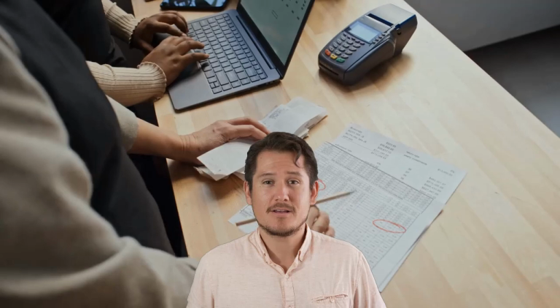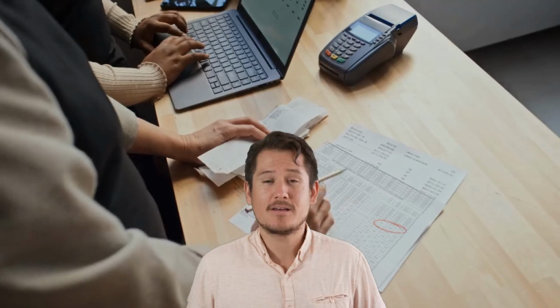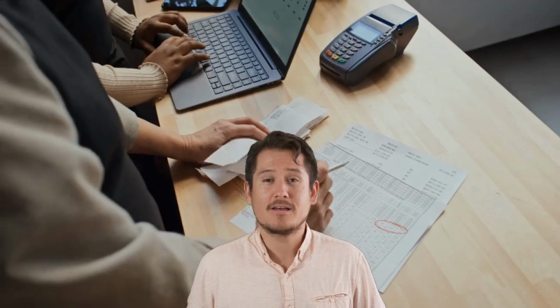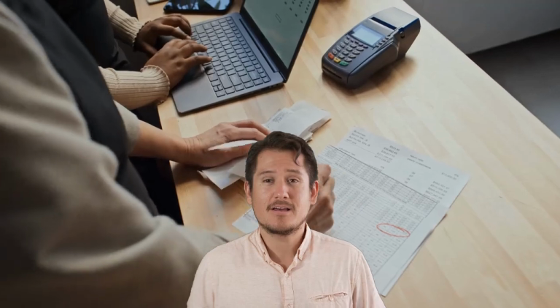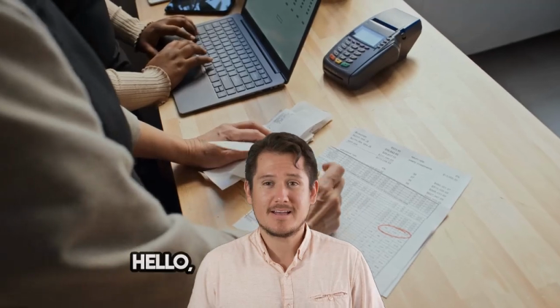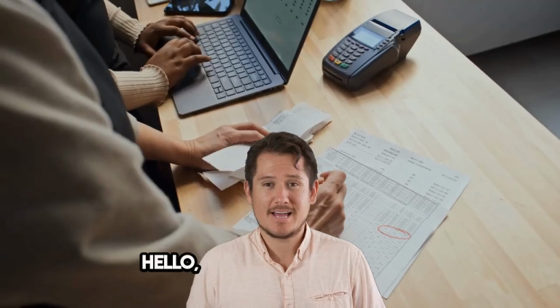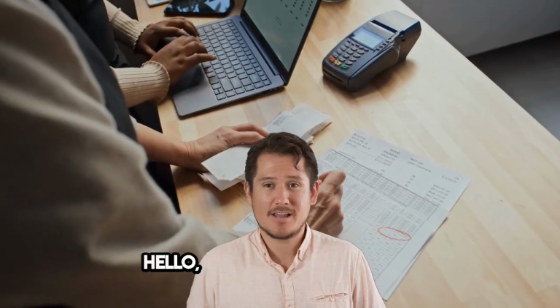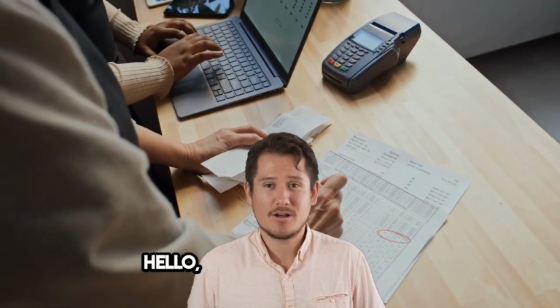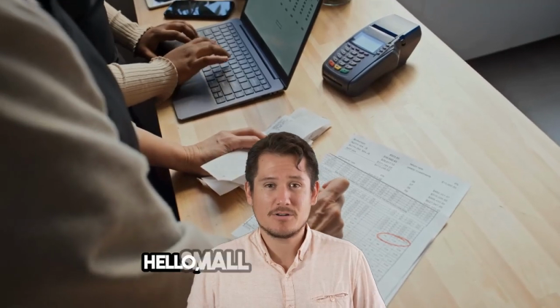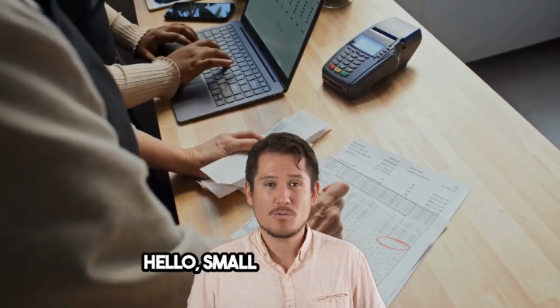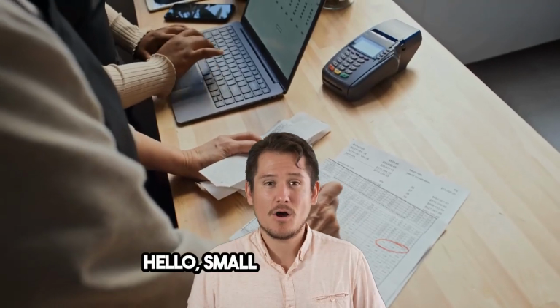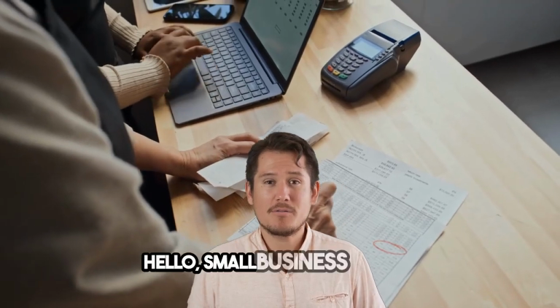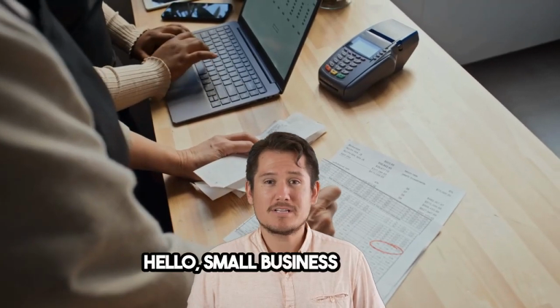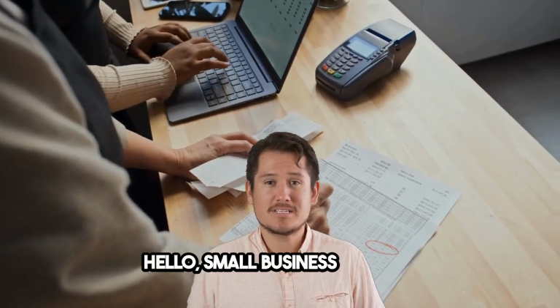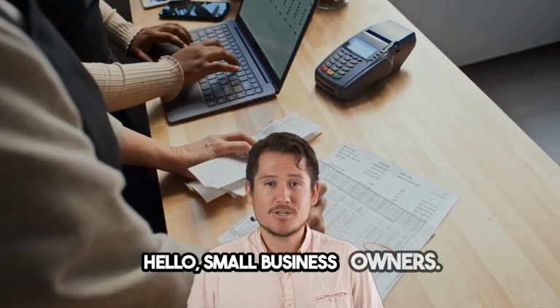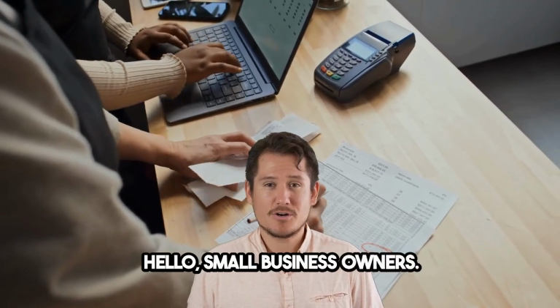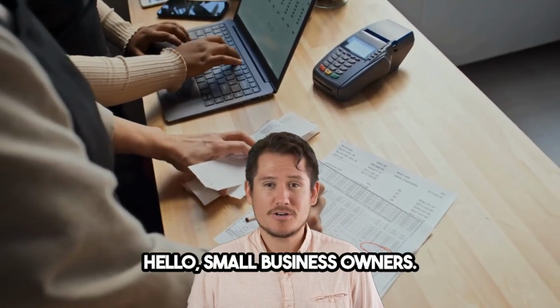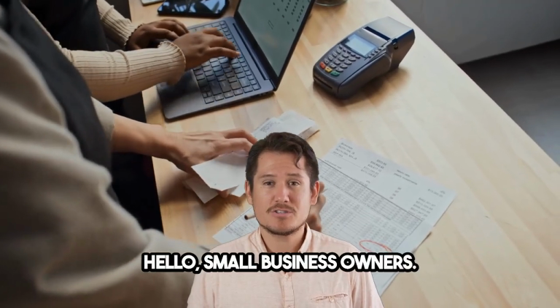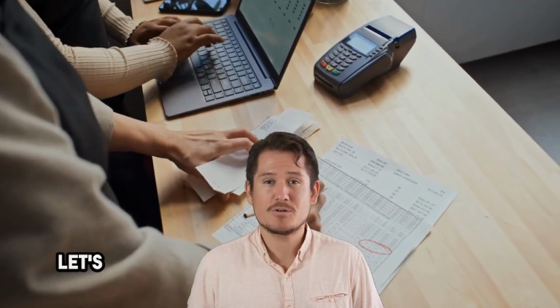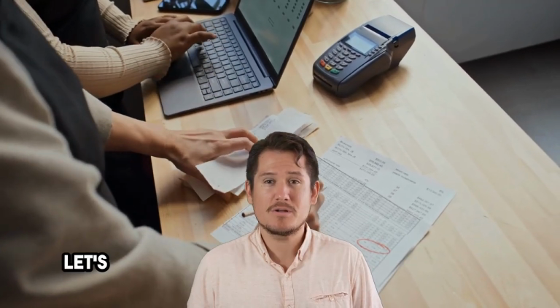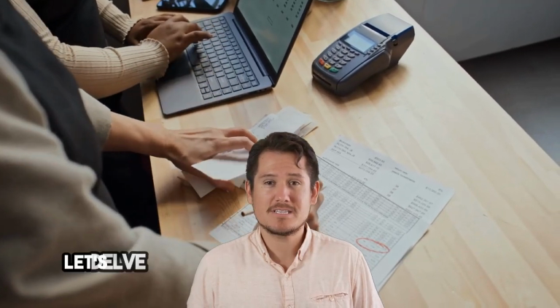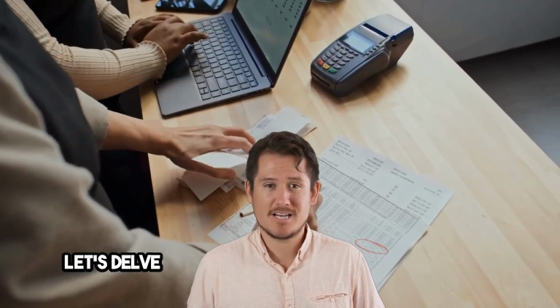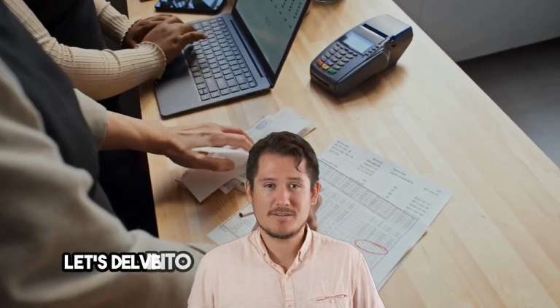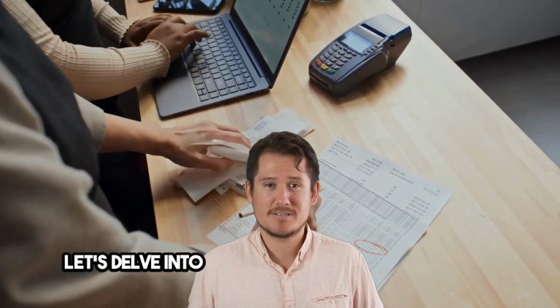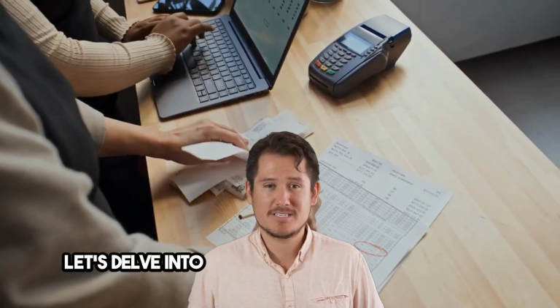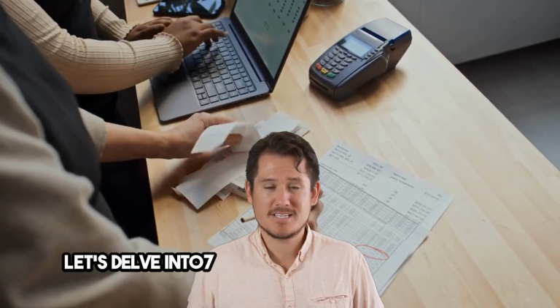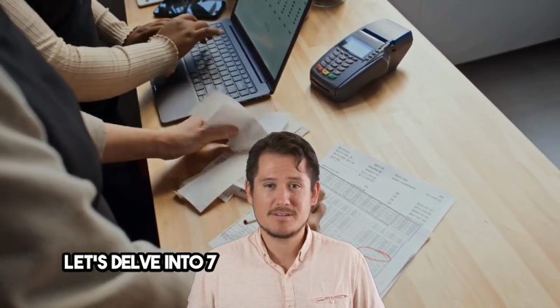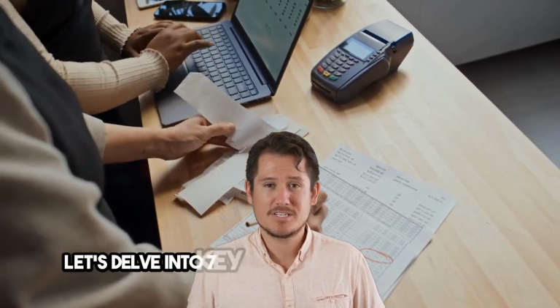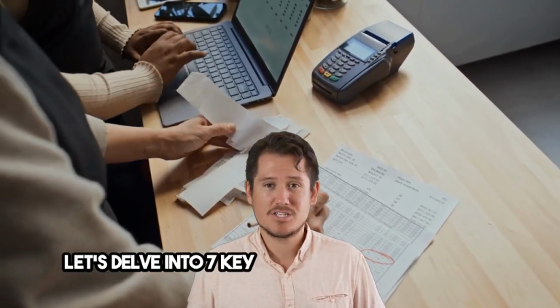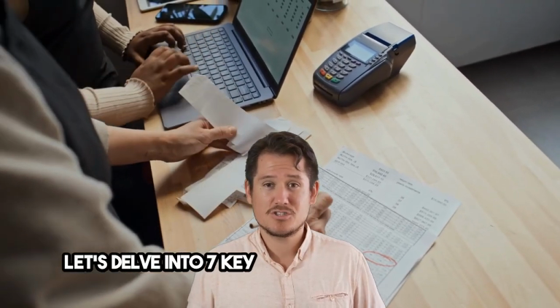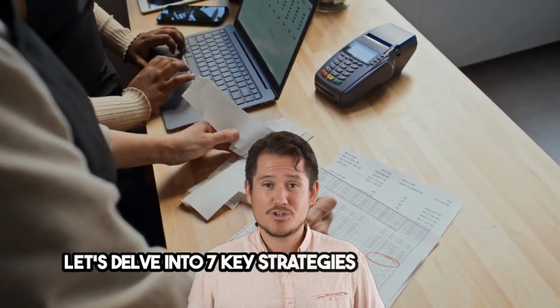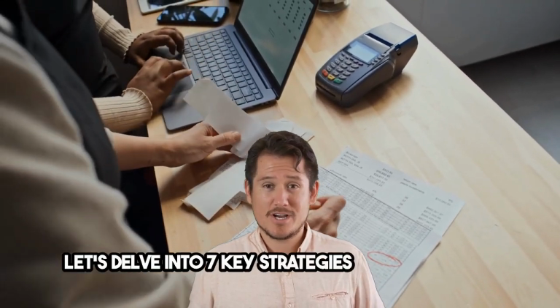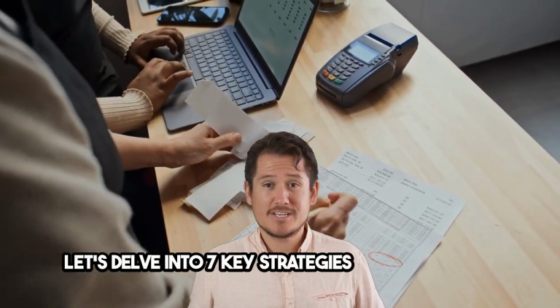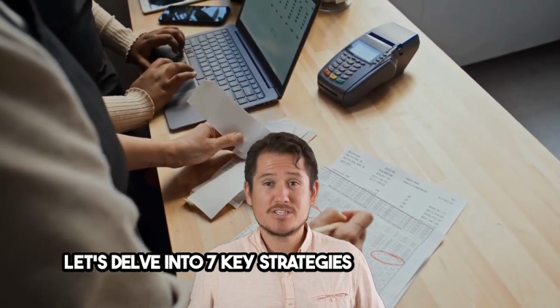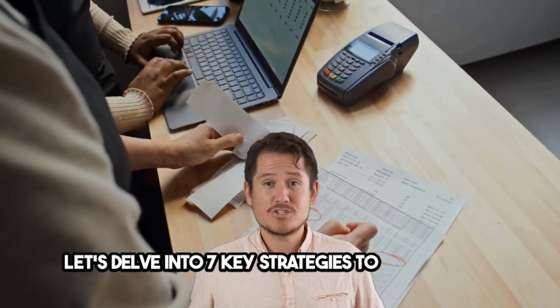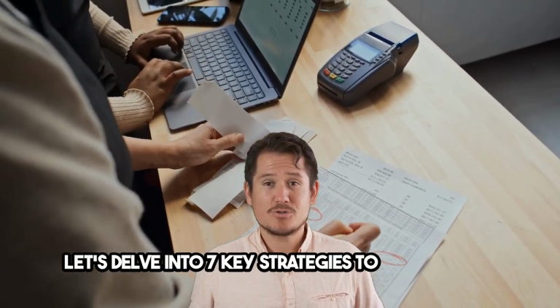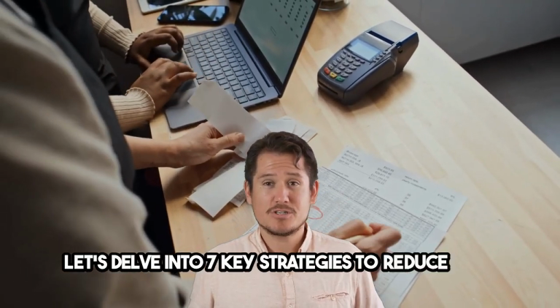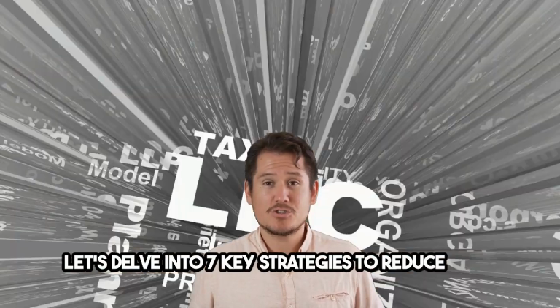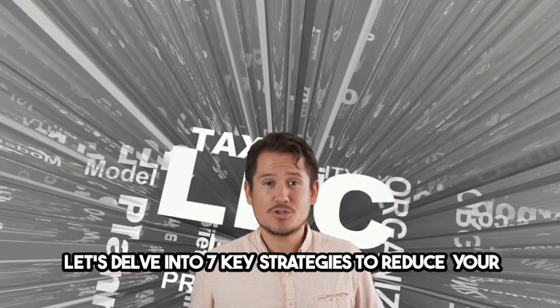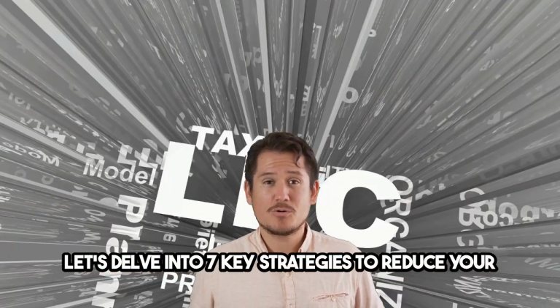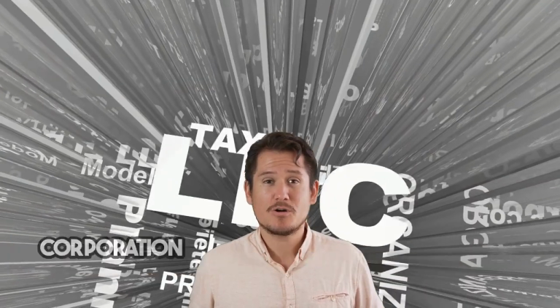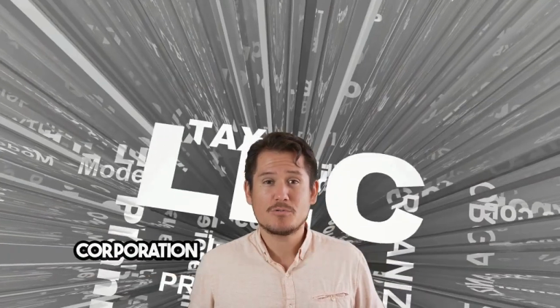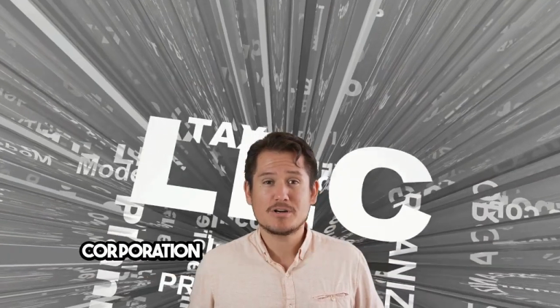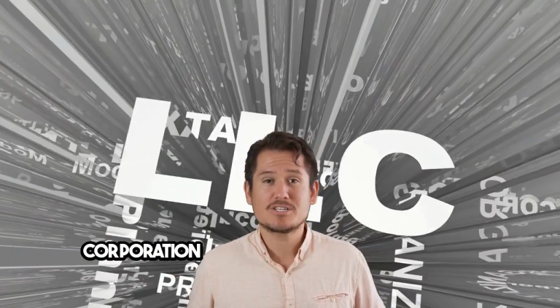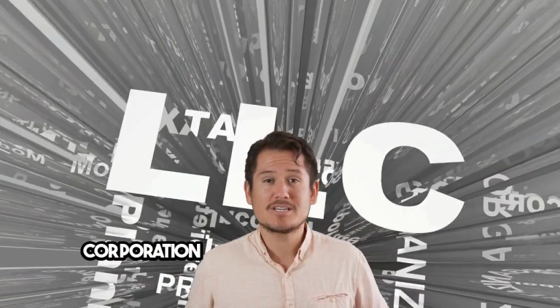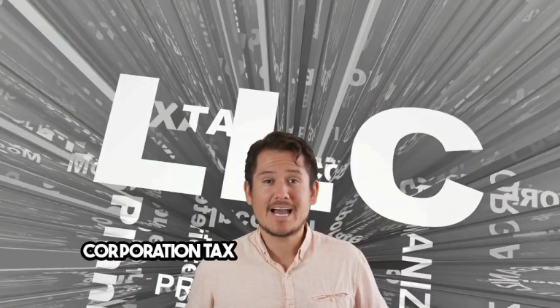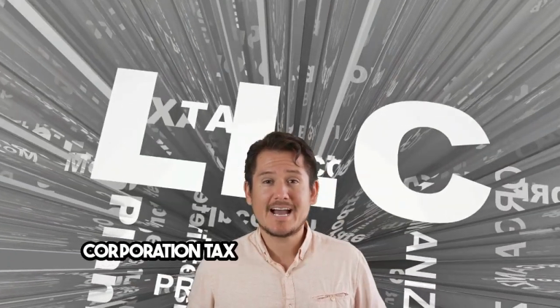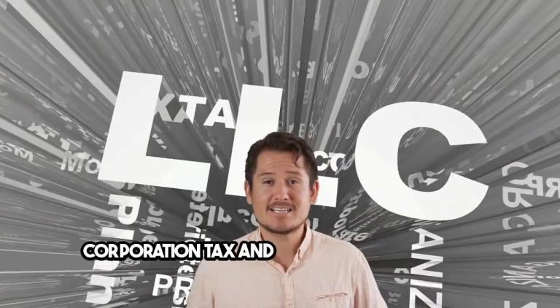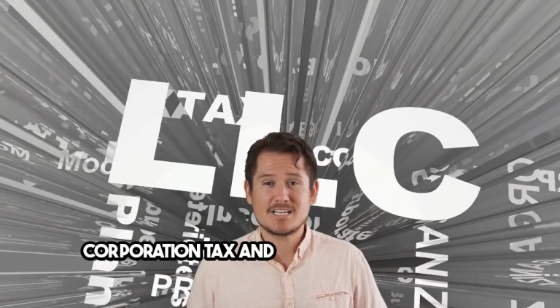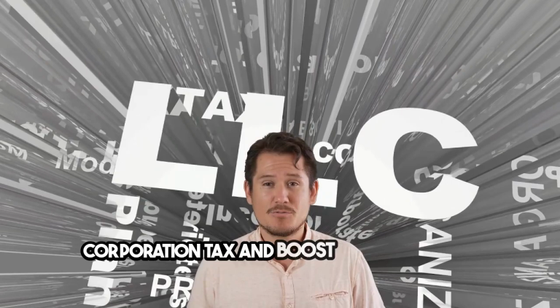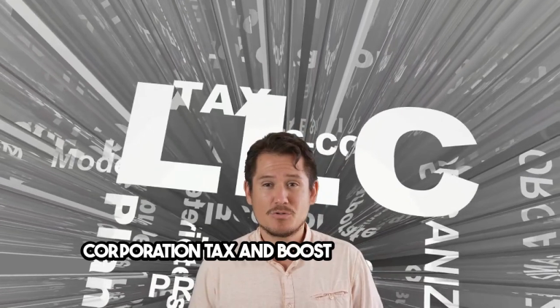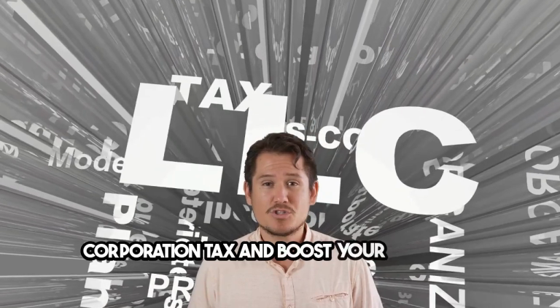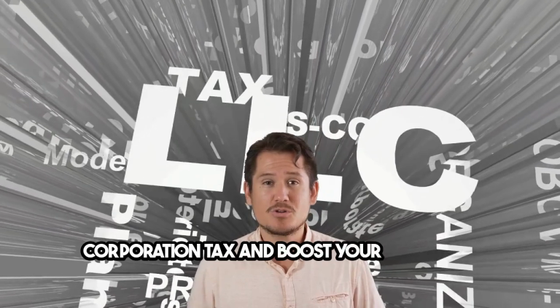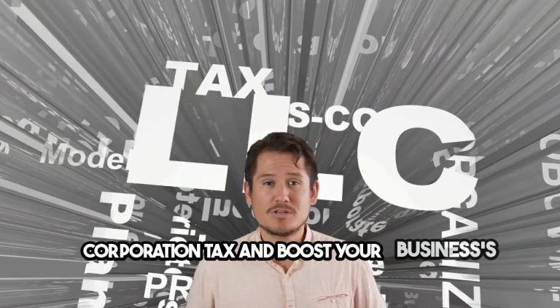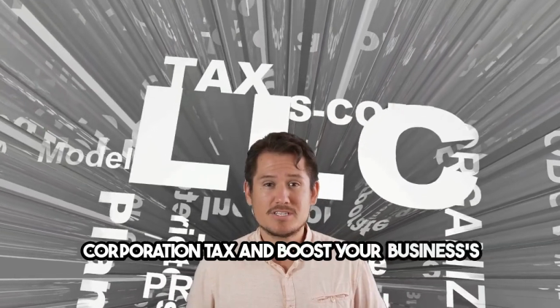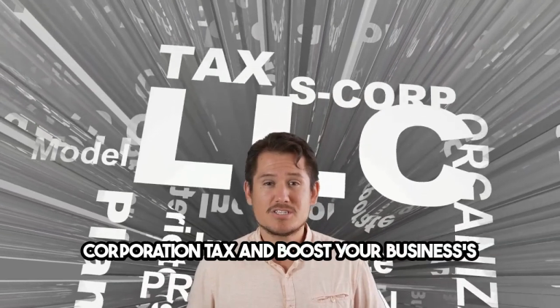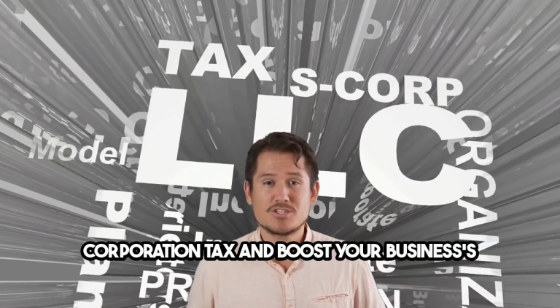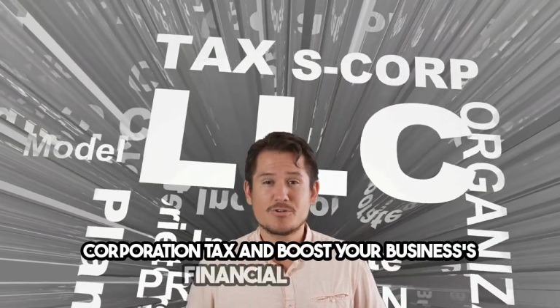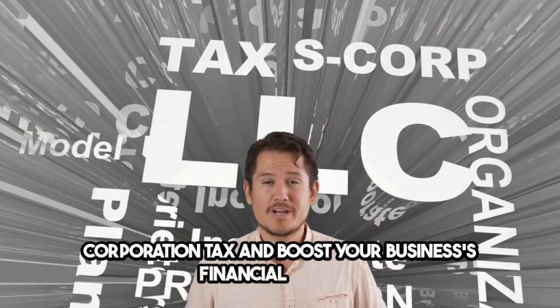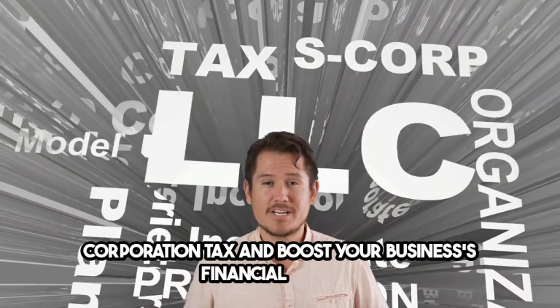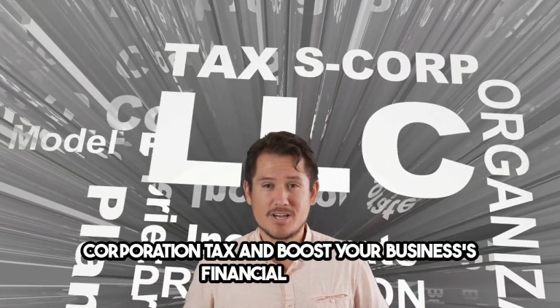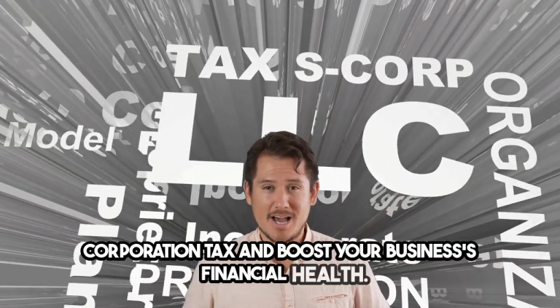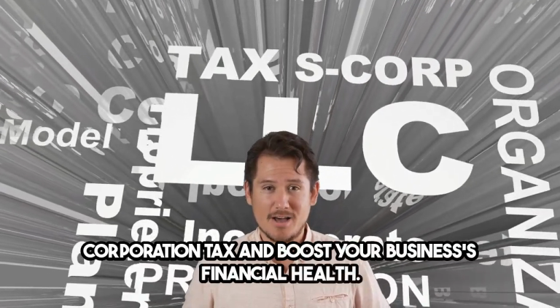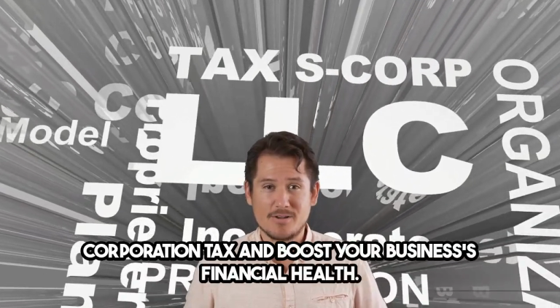Hello, small business owners. Let's delve into seven key strategies to reduce your corporation tax and boost your business's financial health.